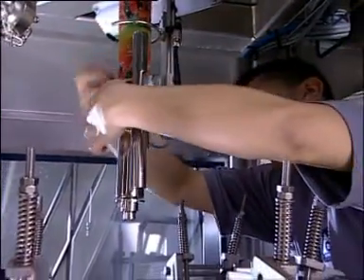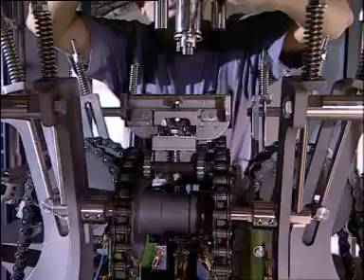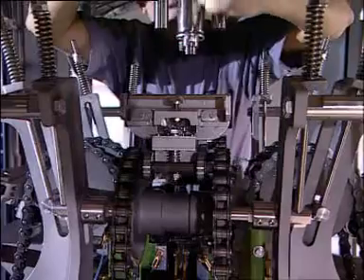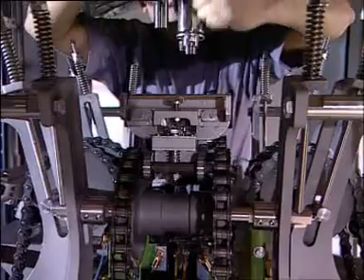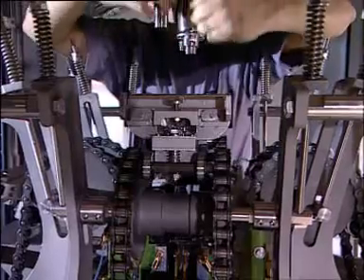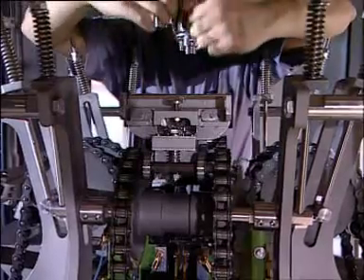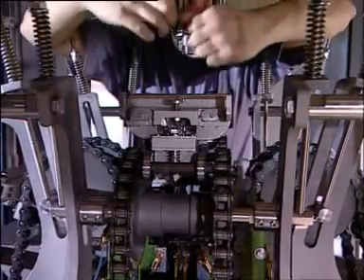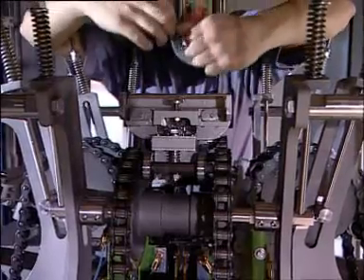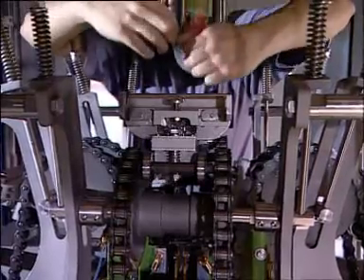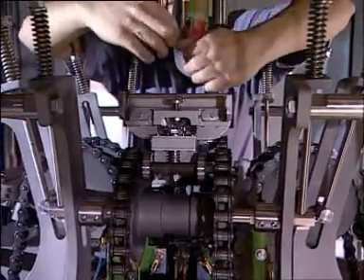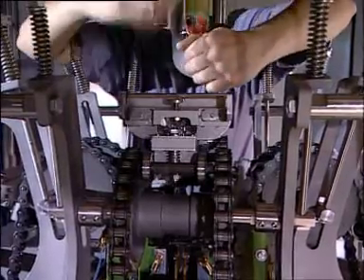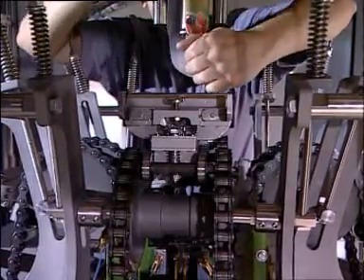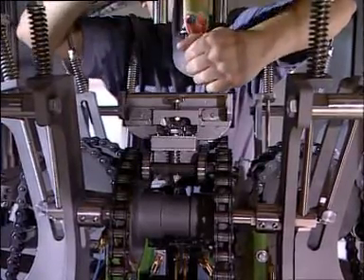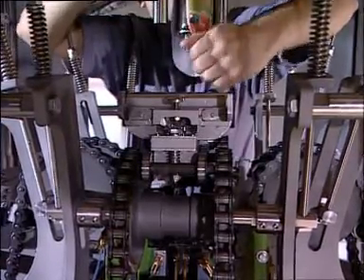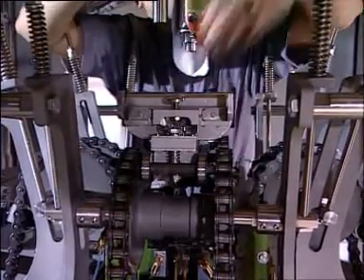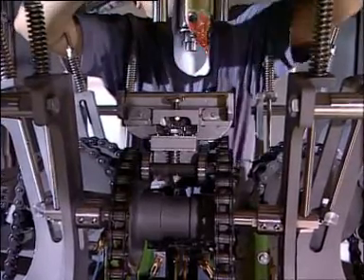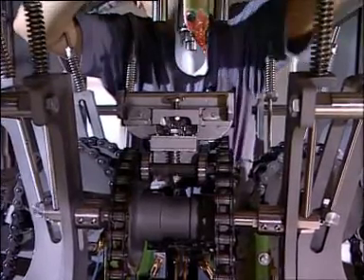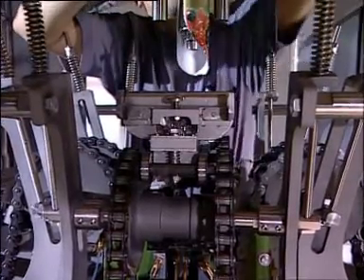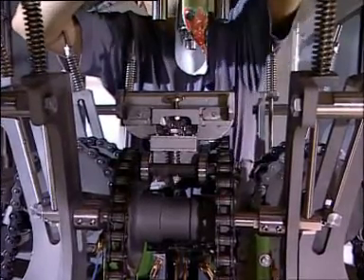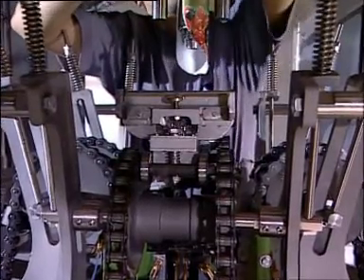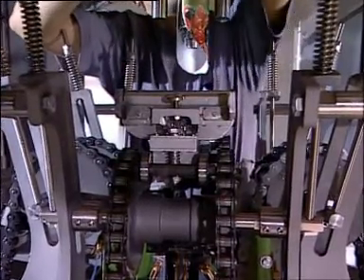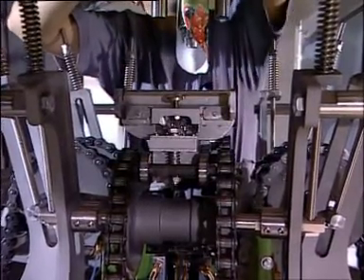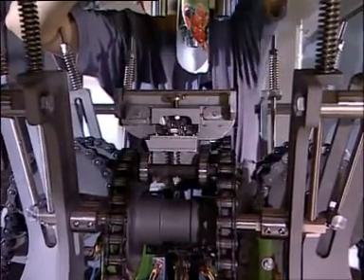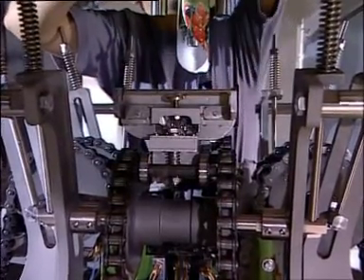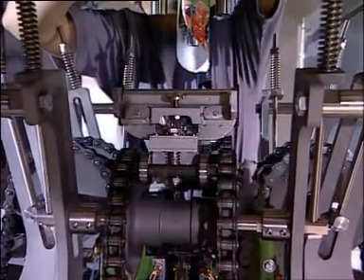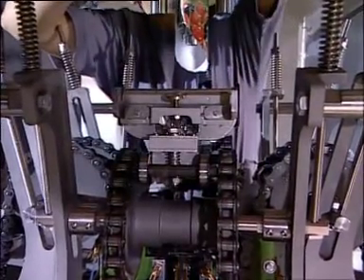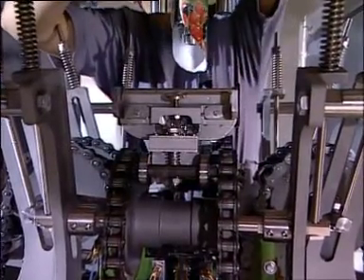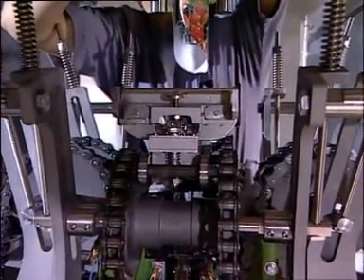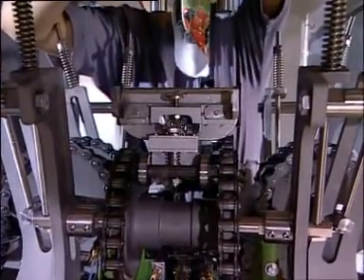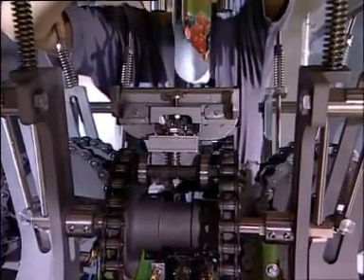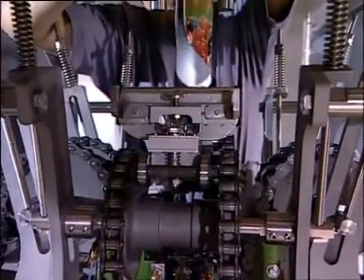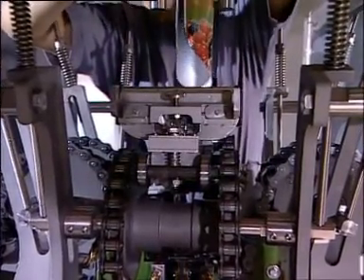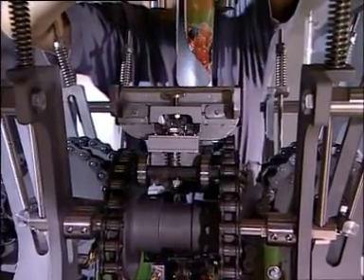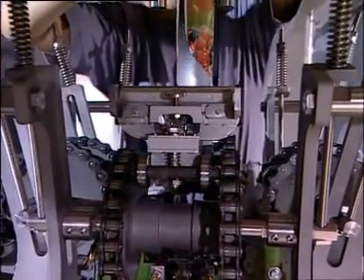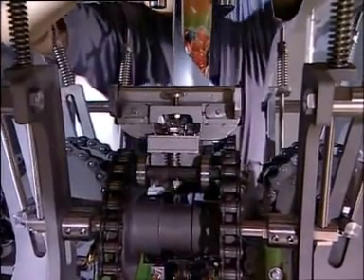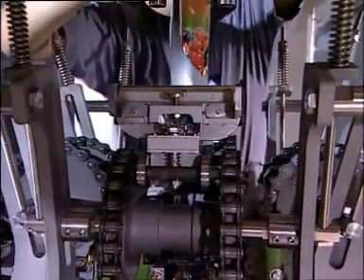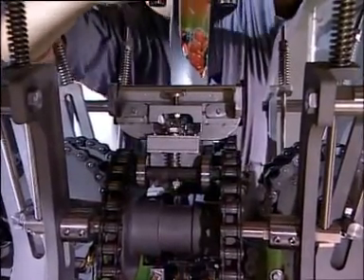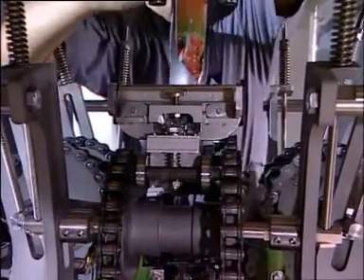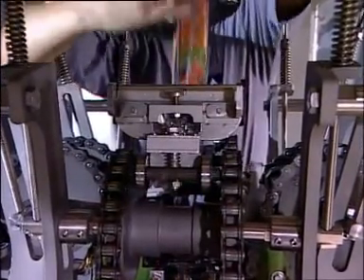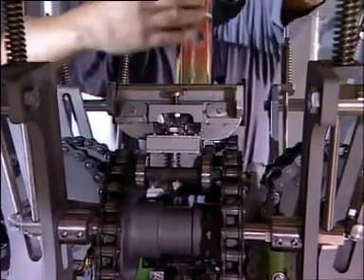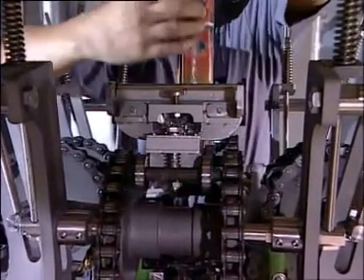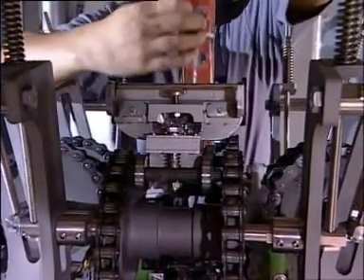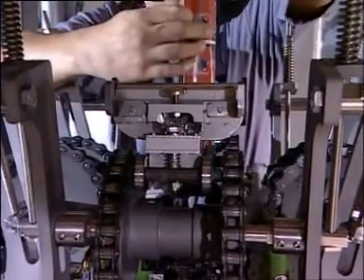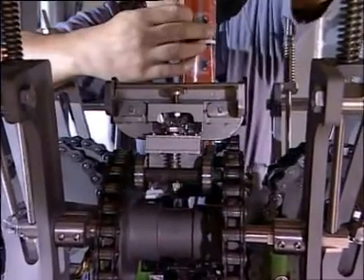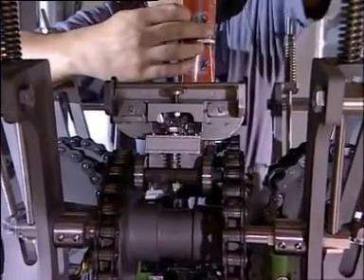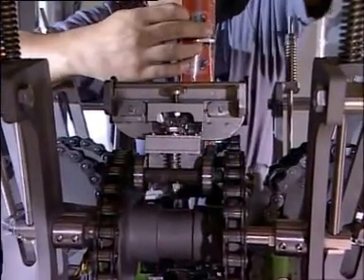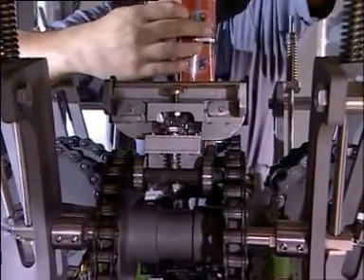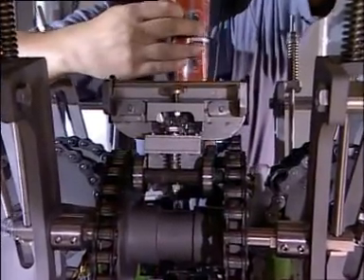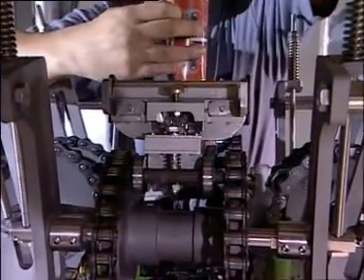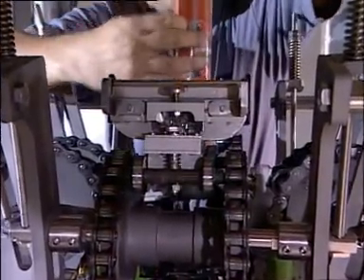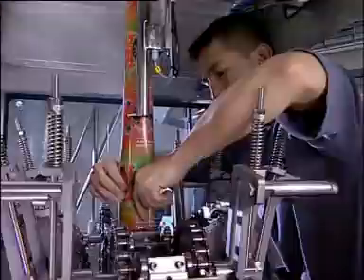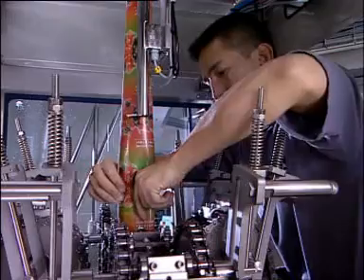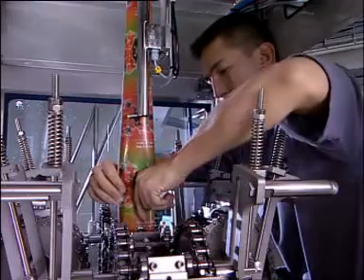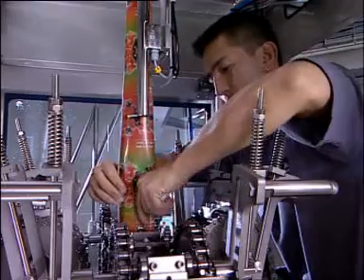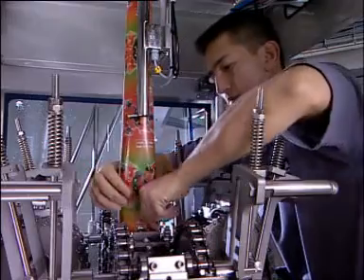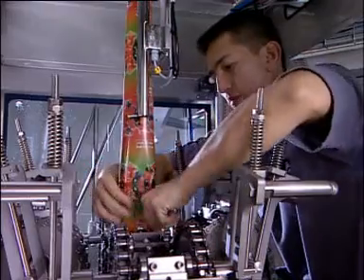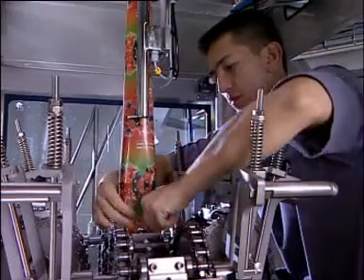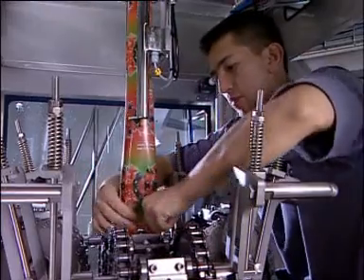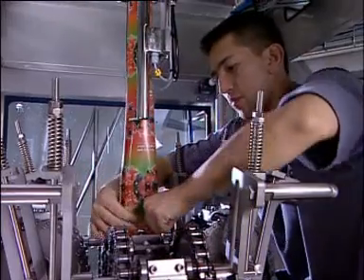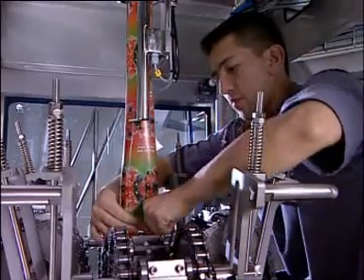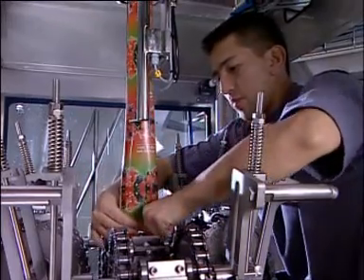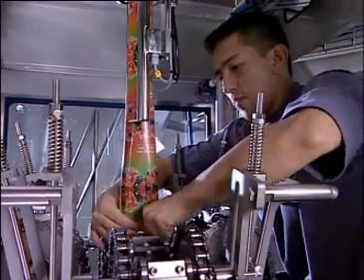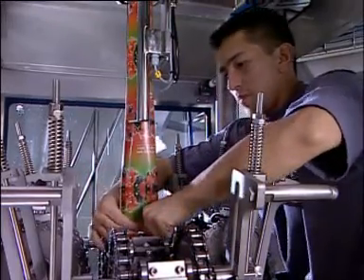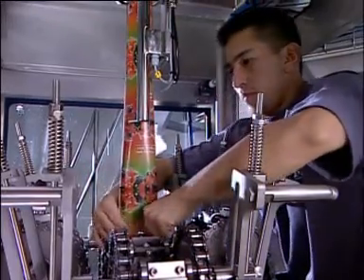The jaw system is the mechanical heart of the machine. Here, the individual packages are formed, sealed and separated.